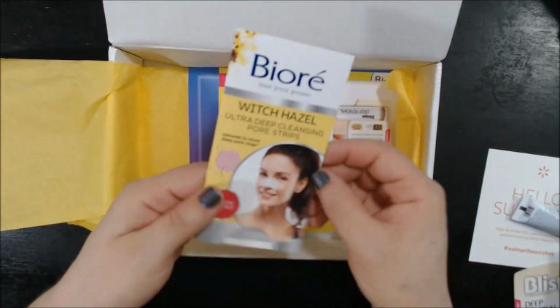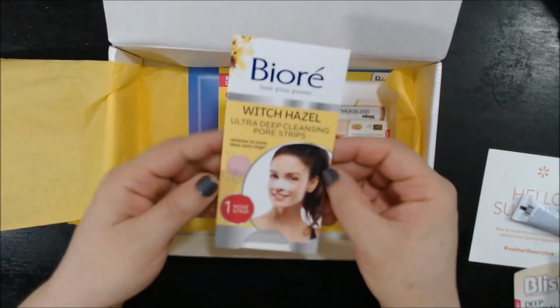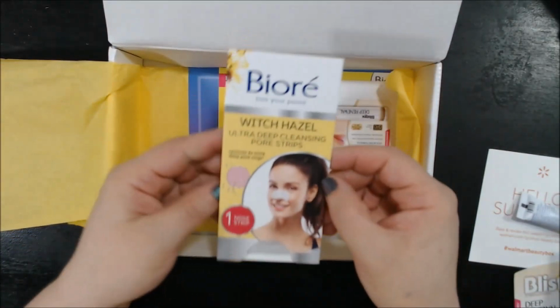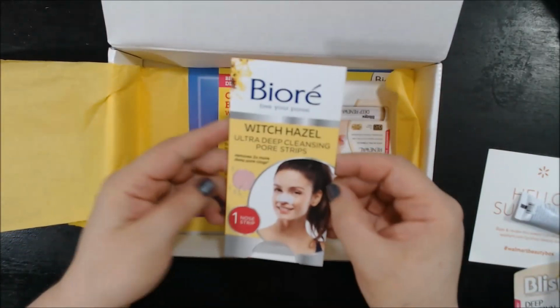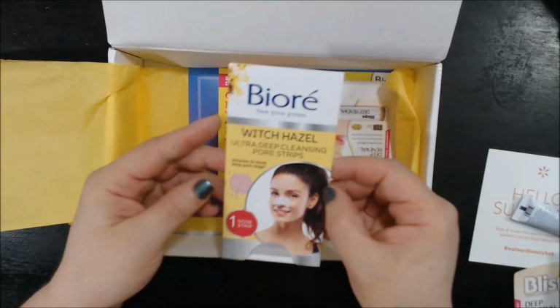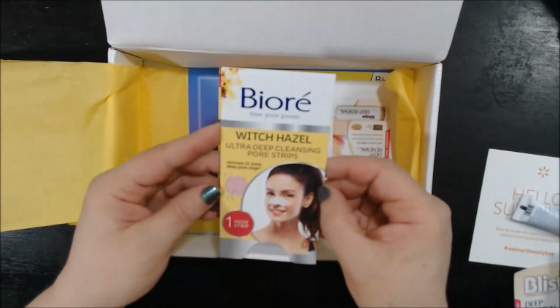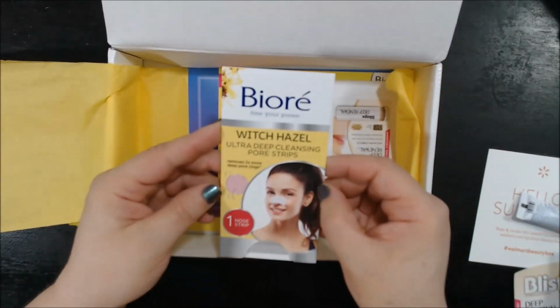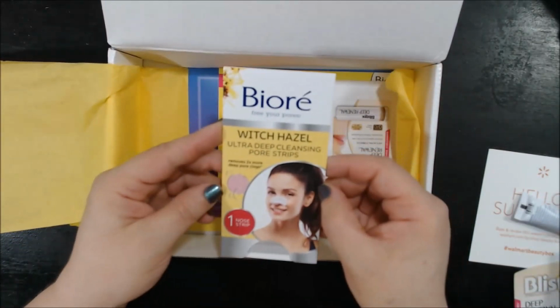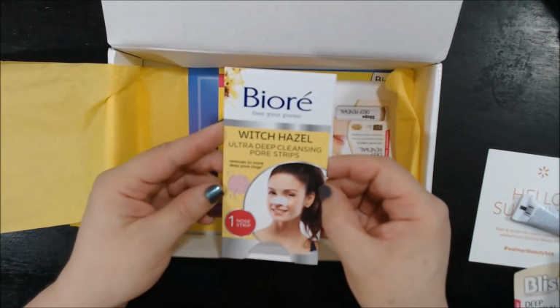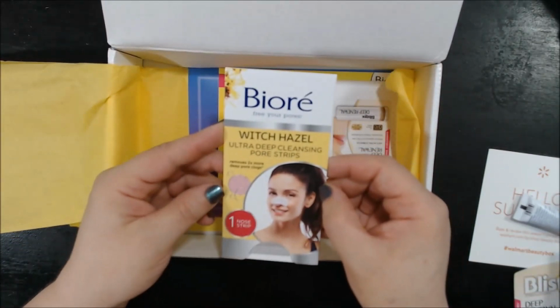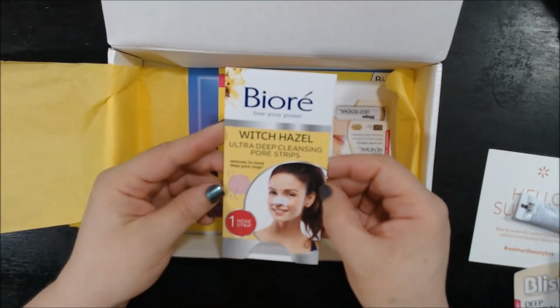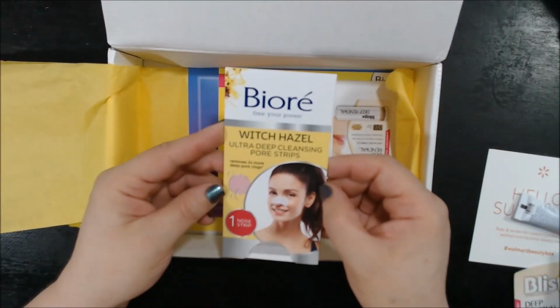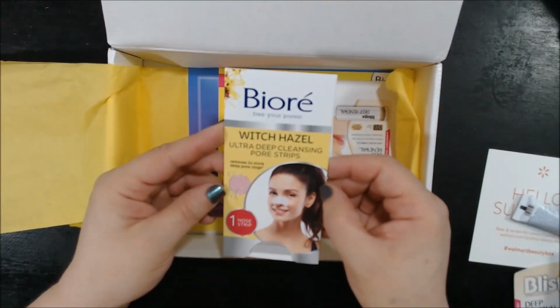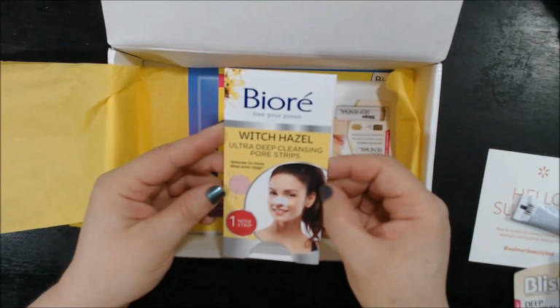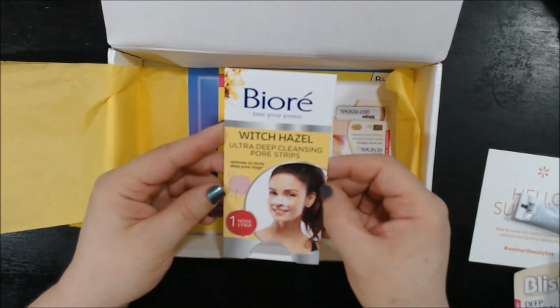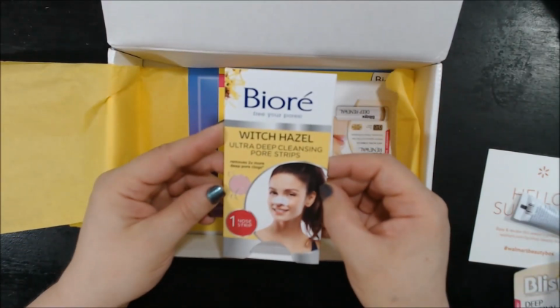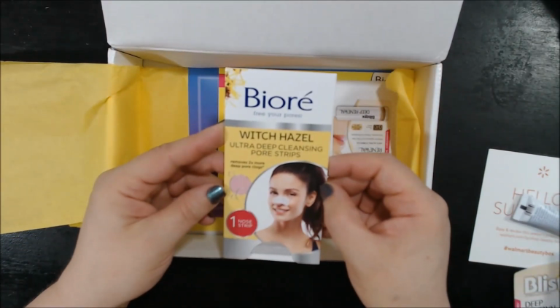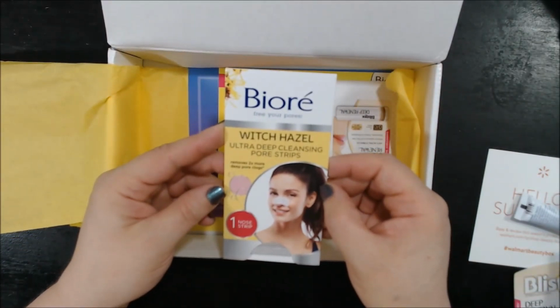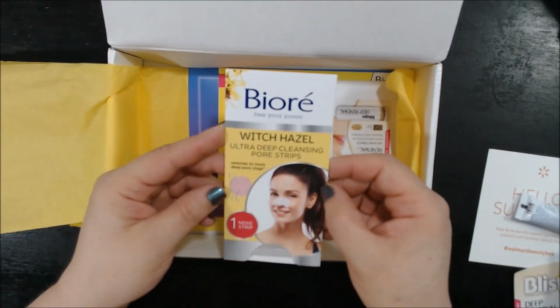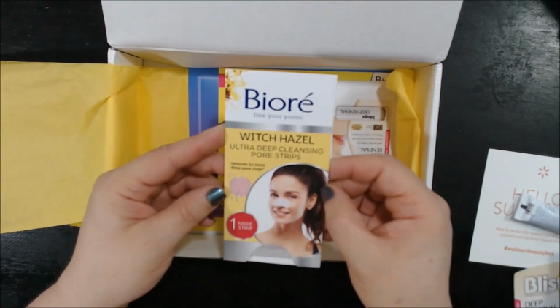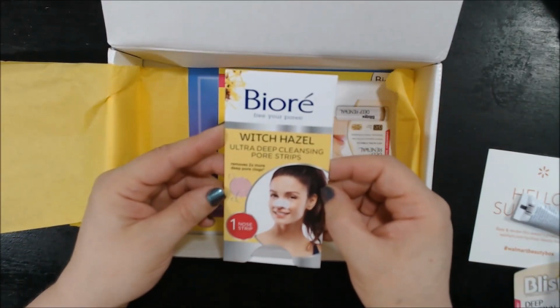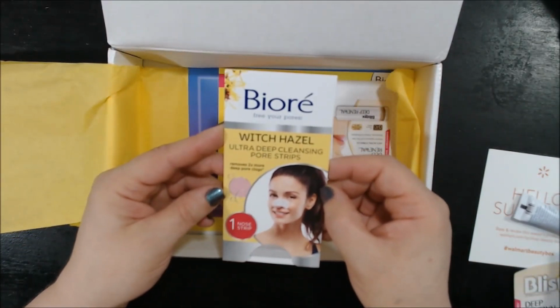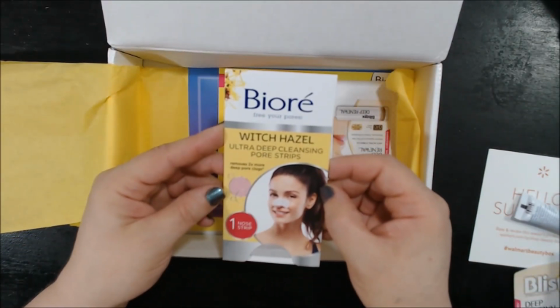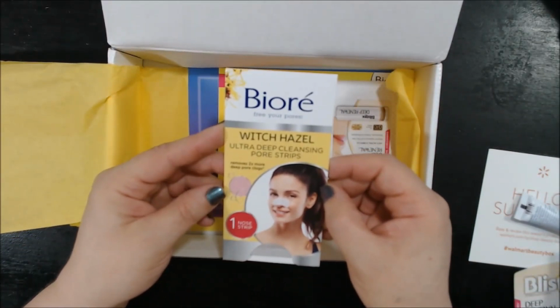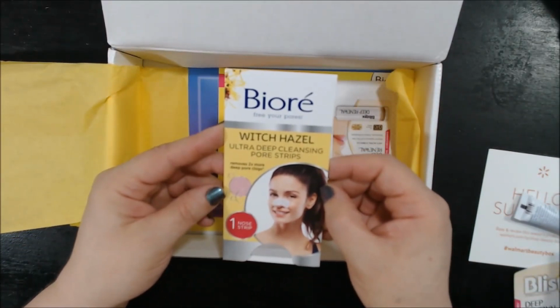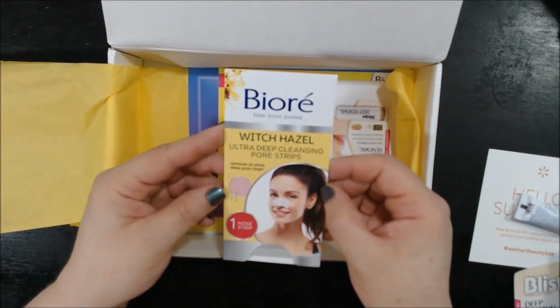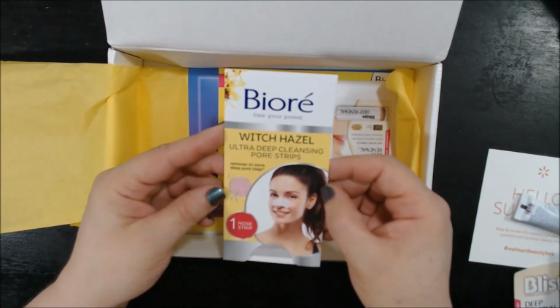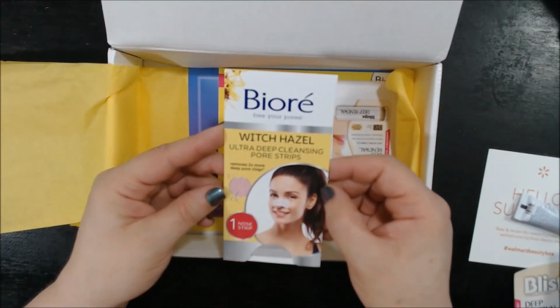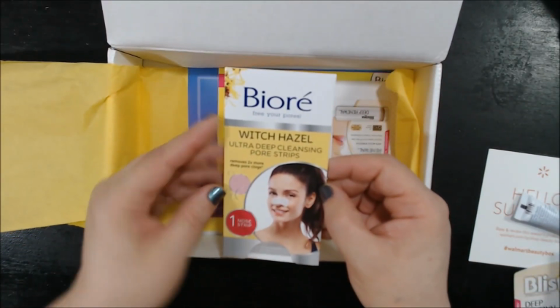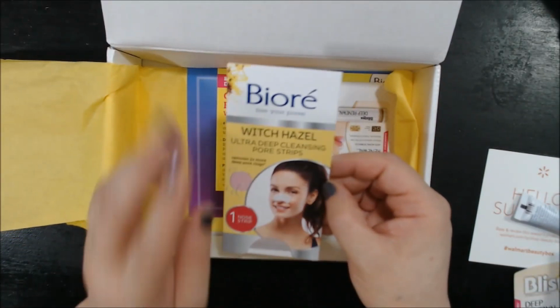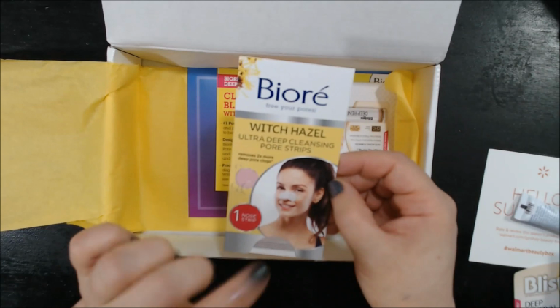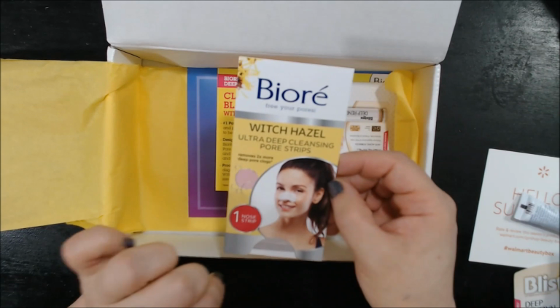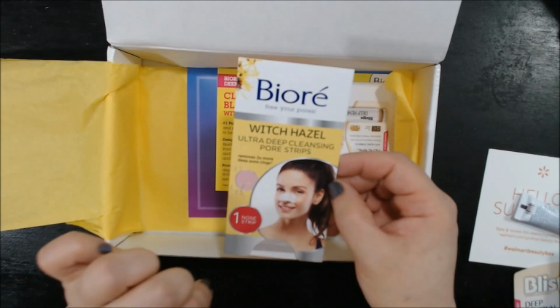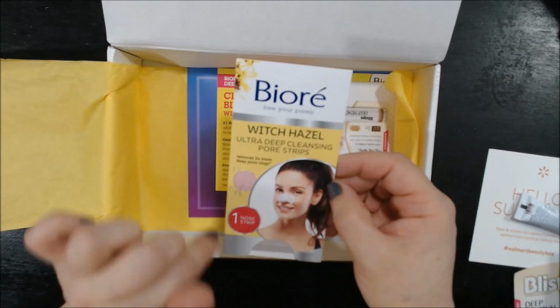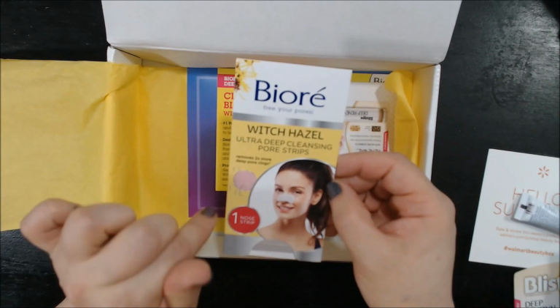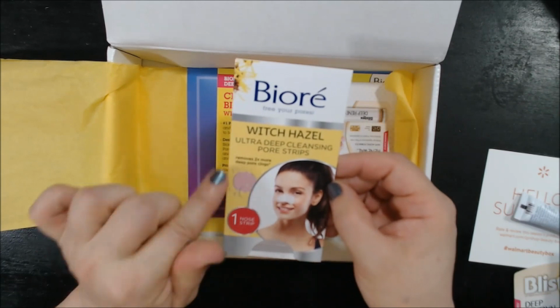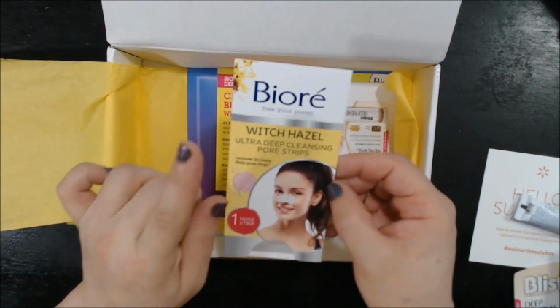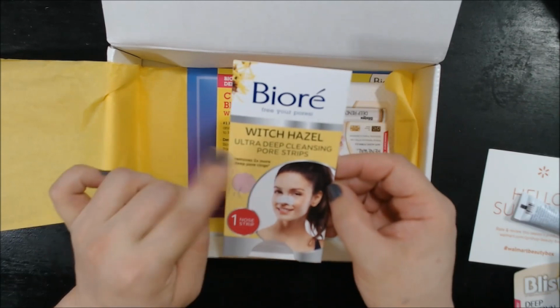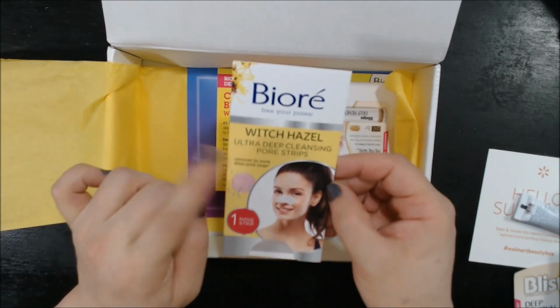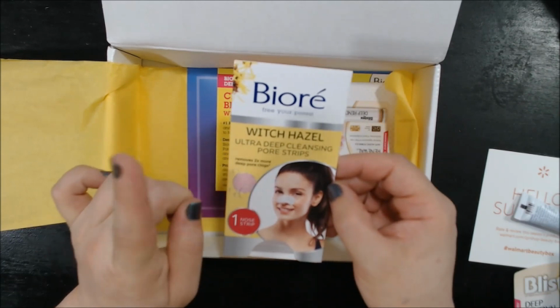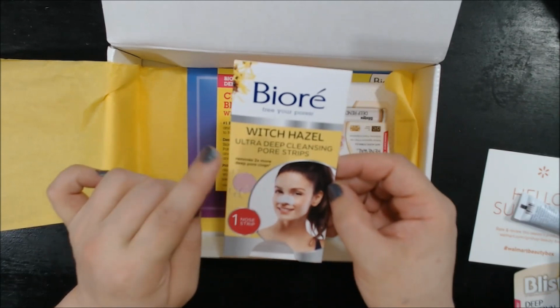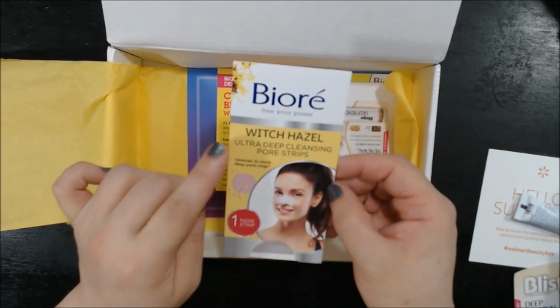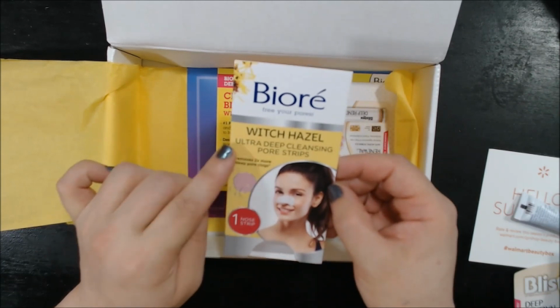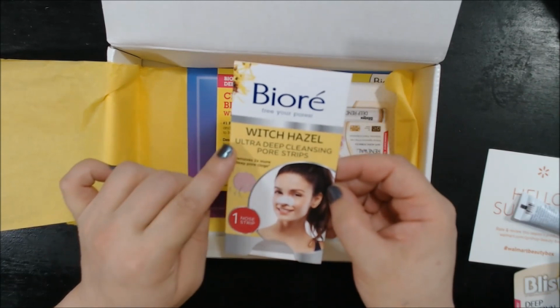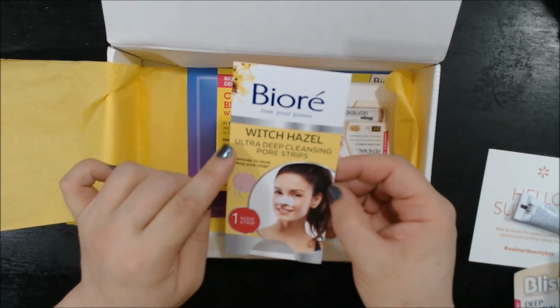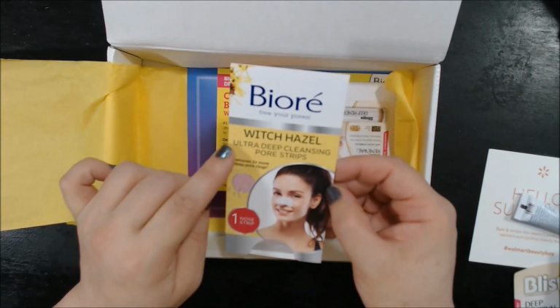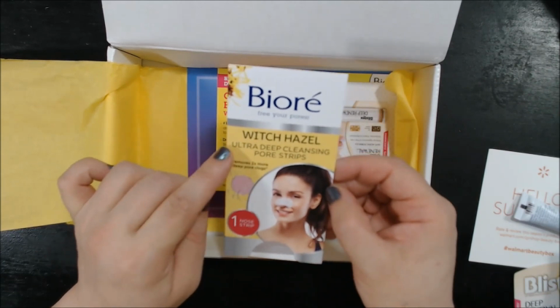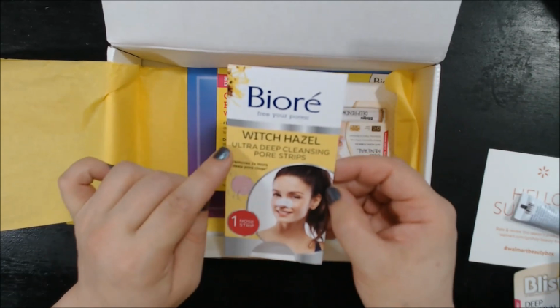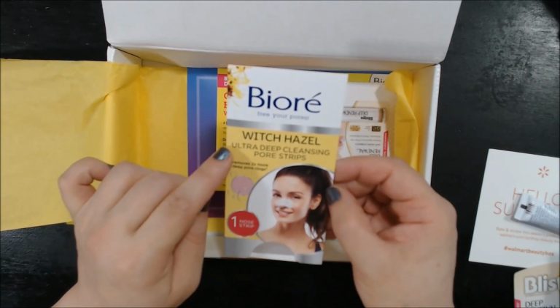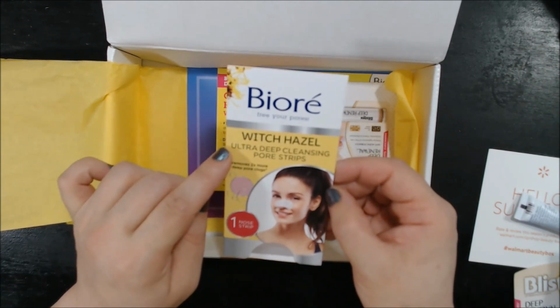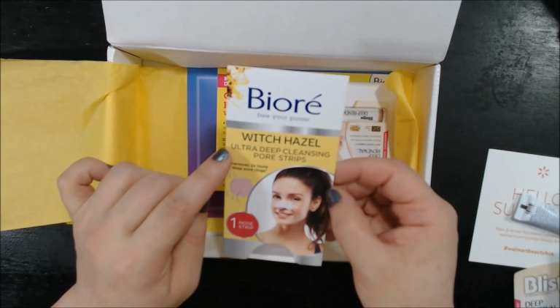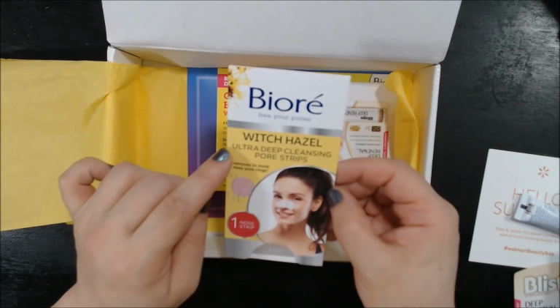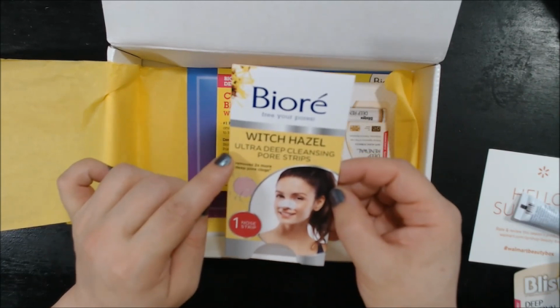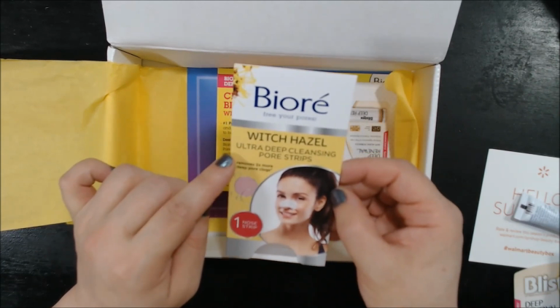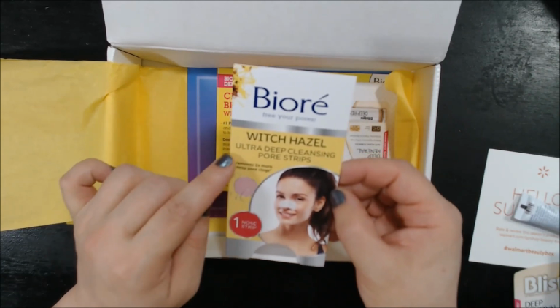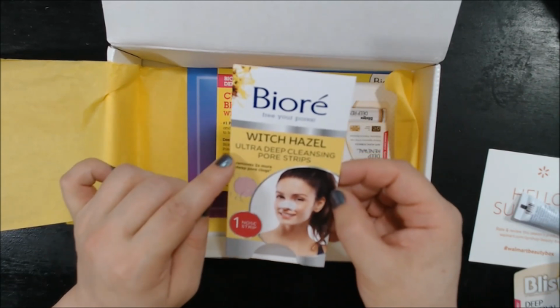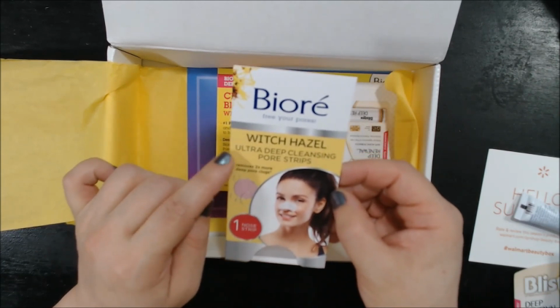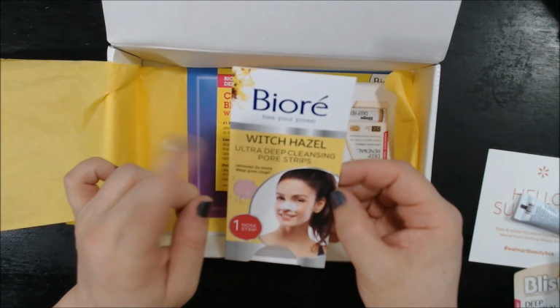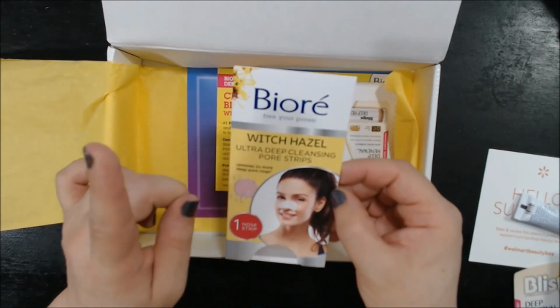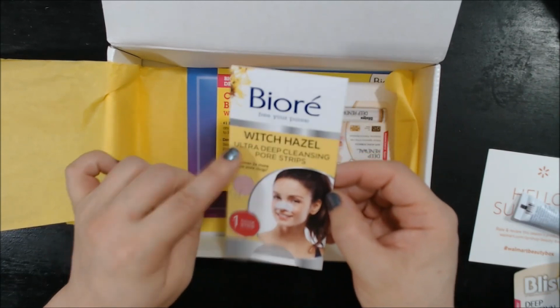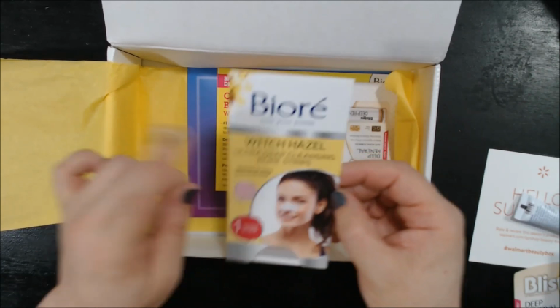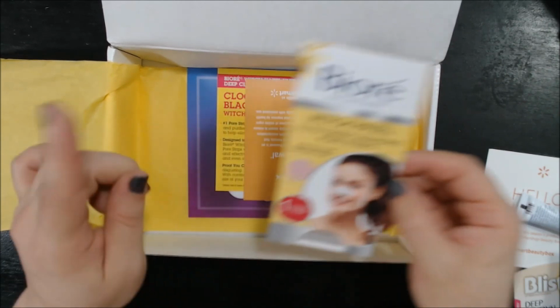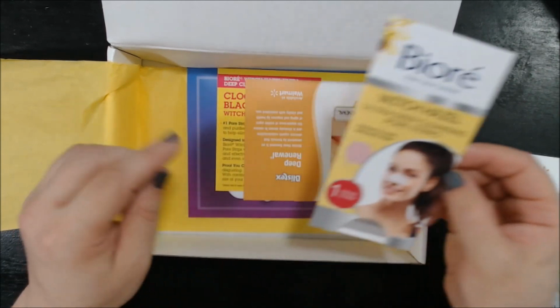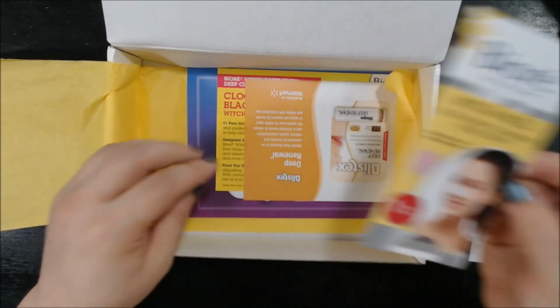We also have a Bioré Nose Strip — this is the Ultra Deep Cleansing Pore Strip and it's with Witch Hazel.